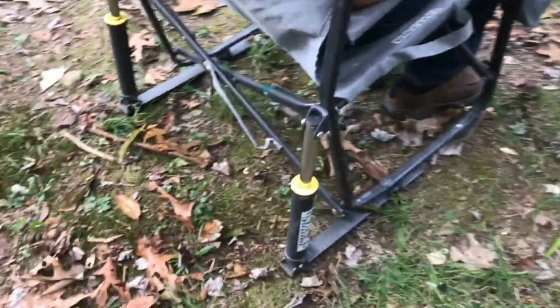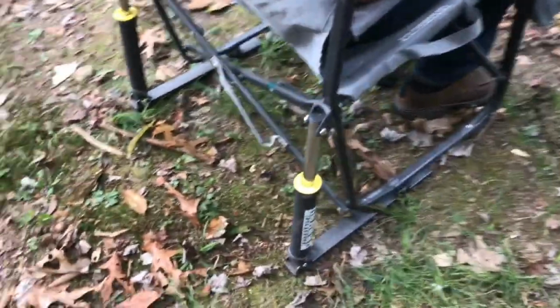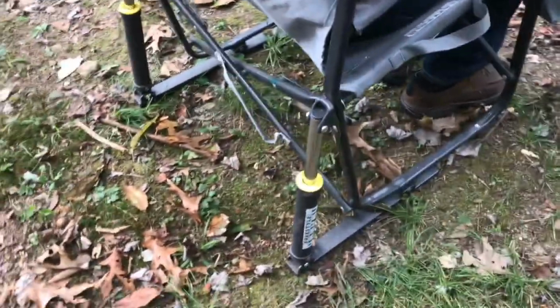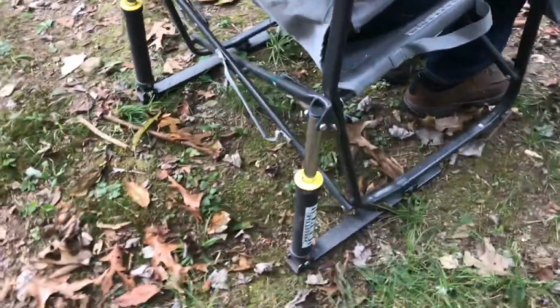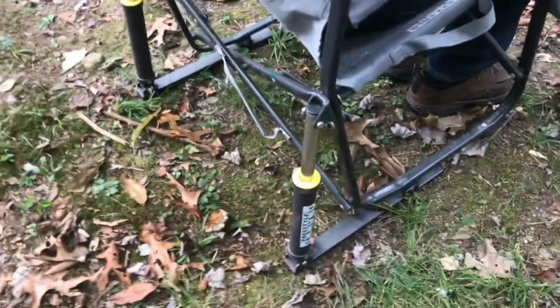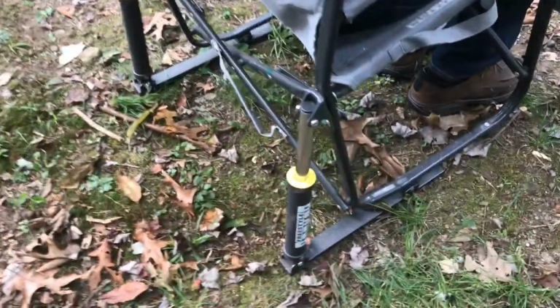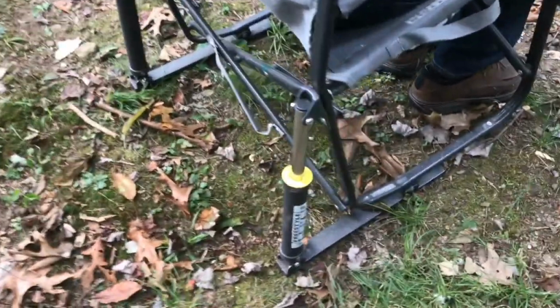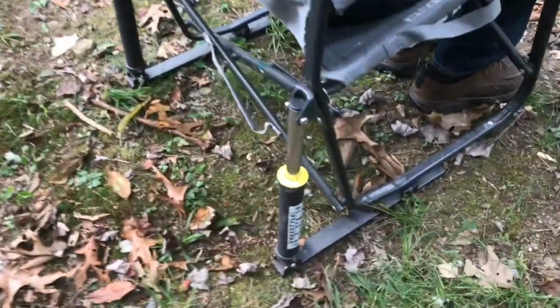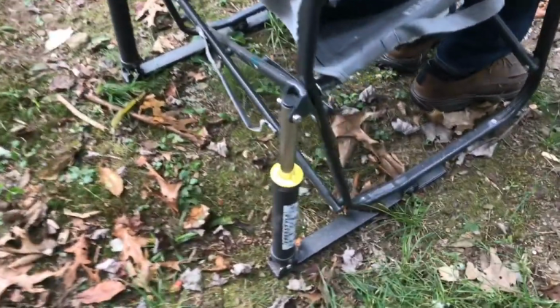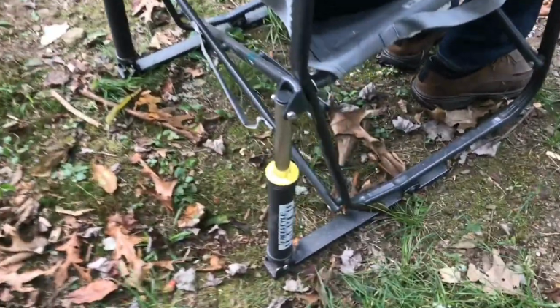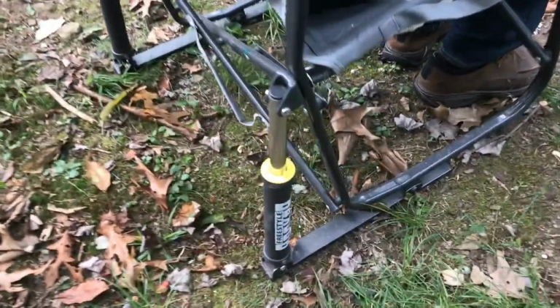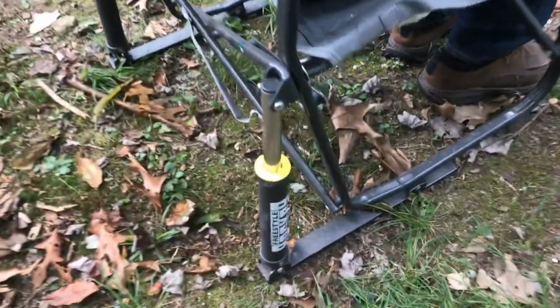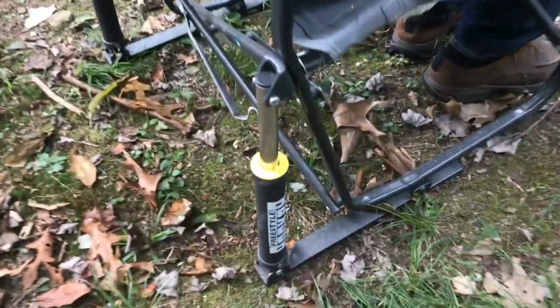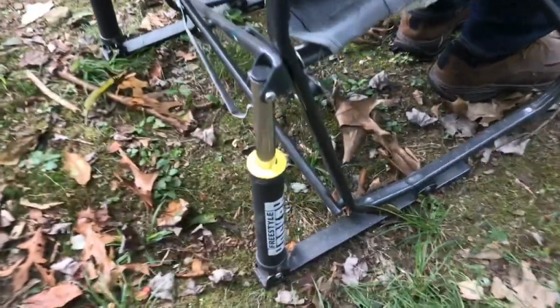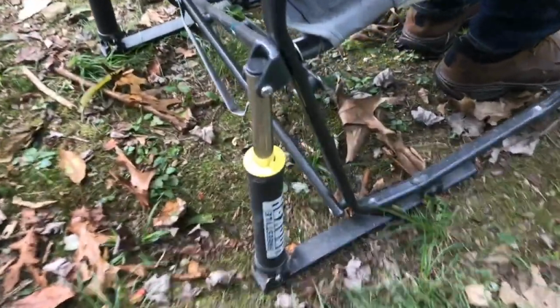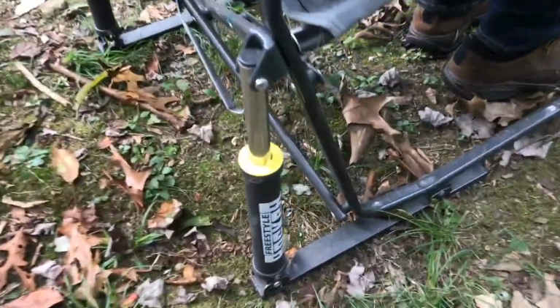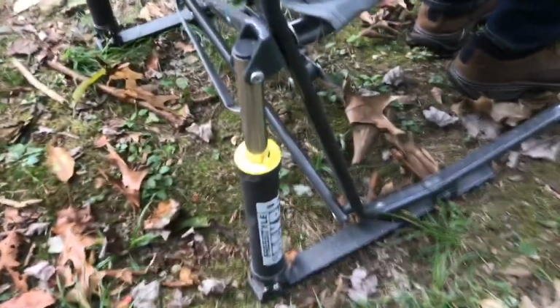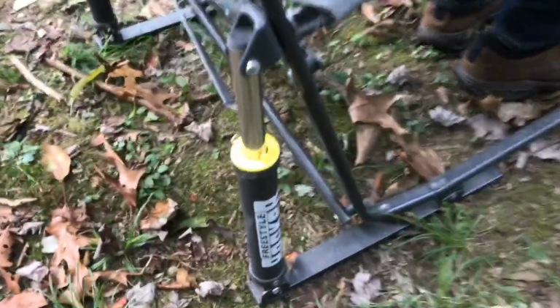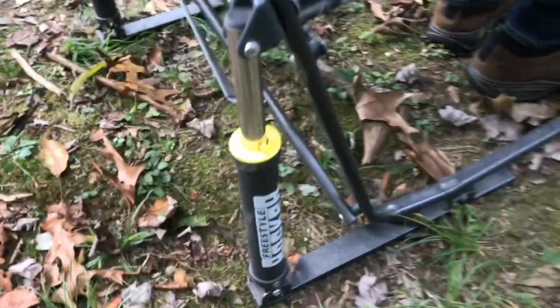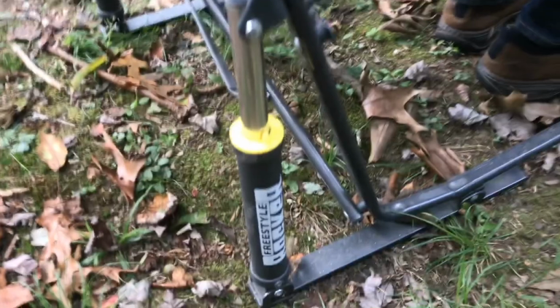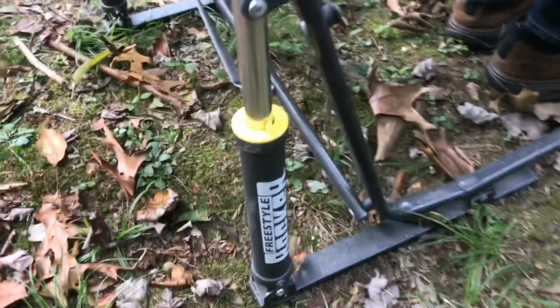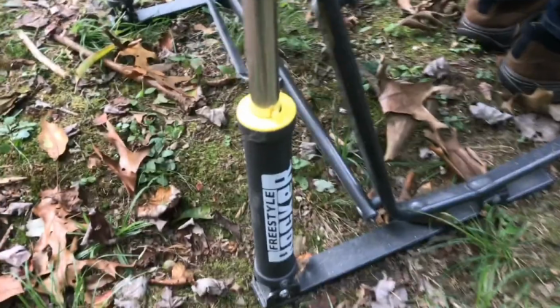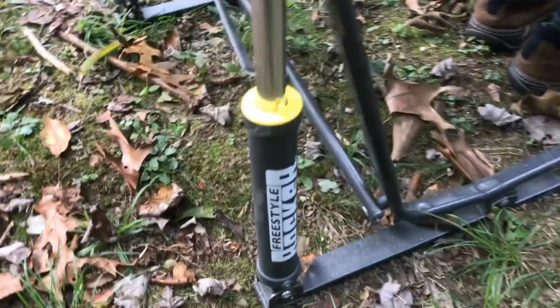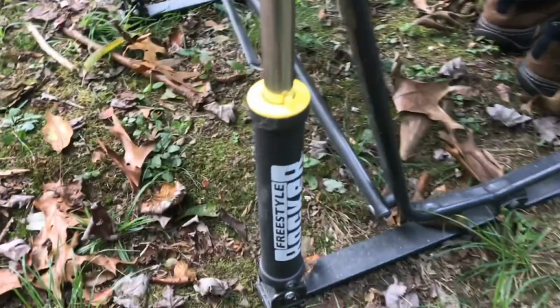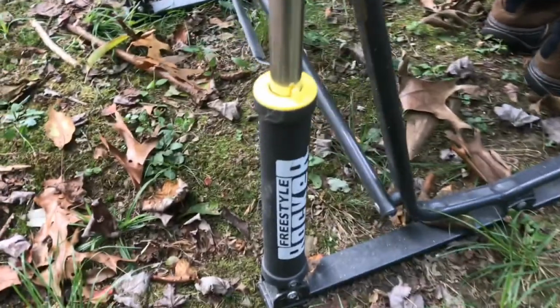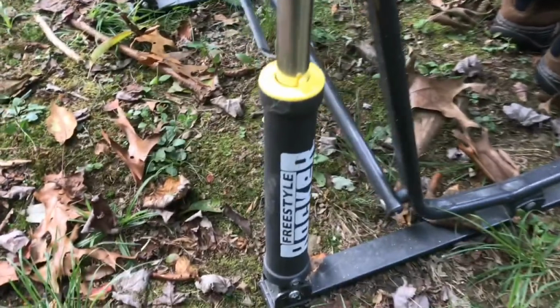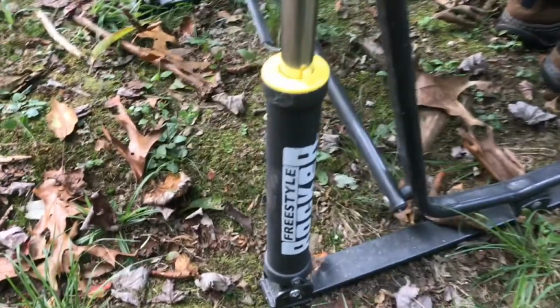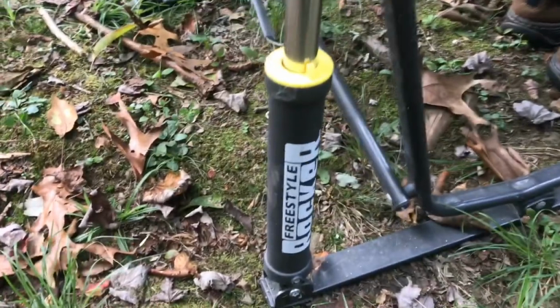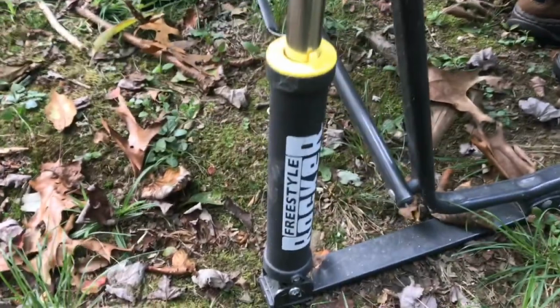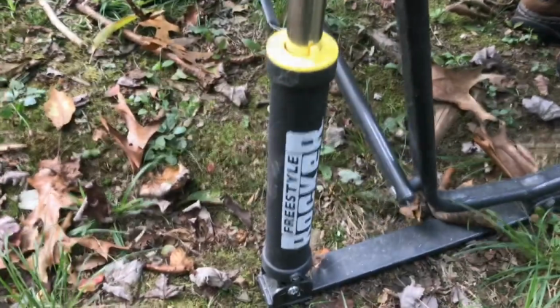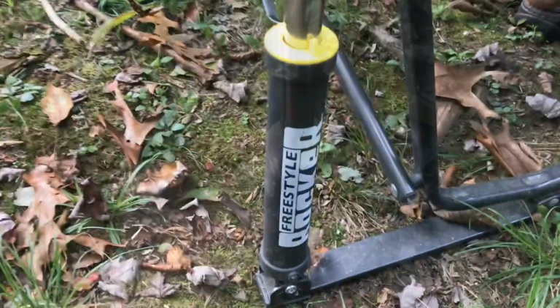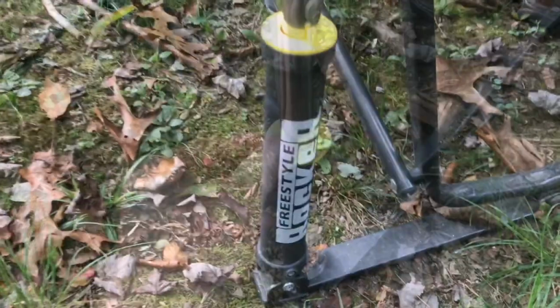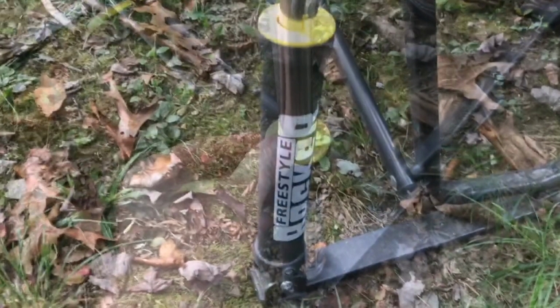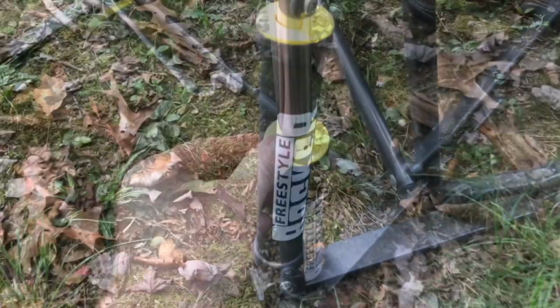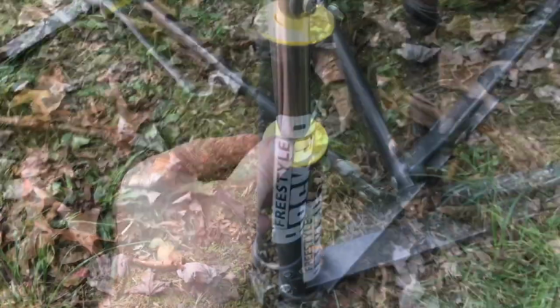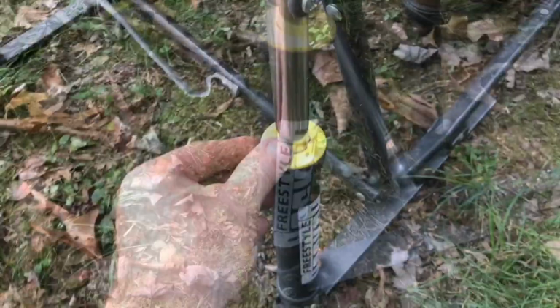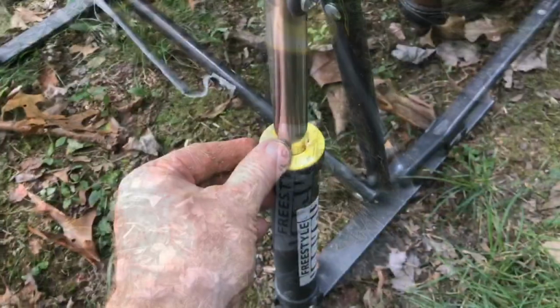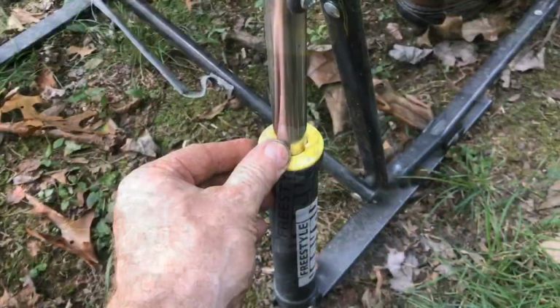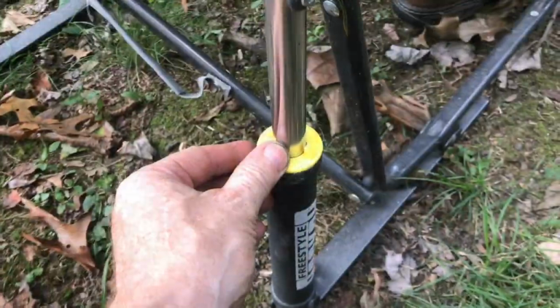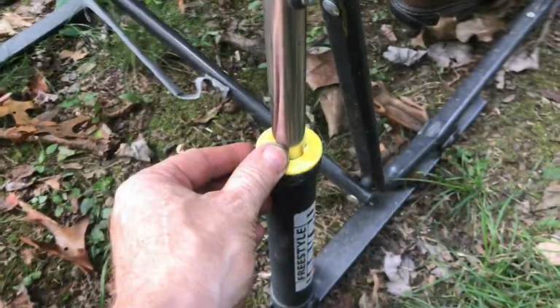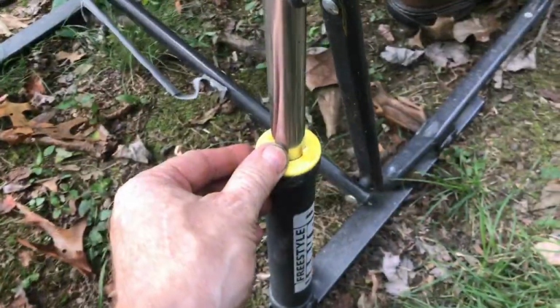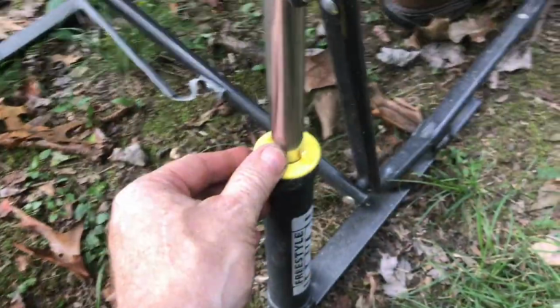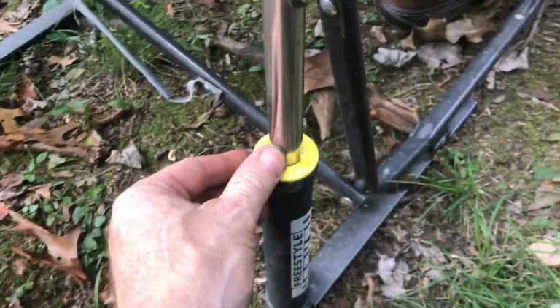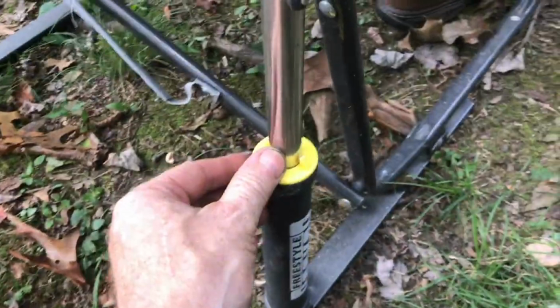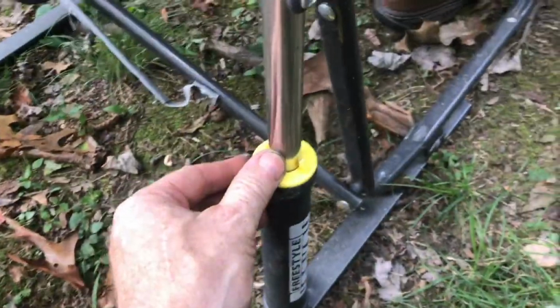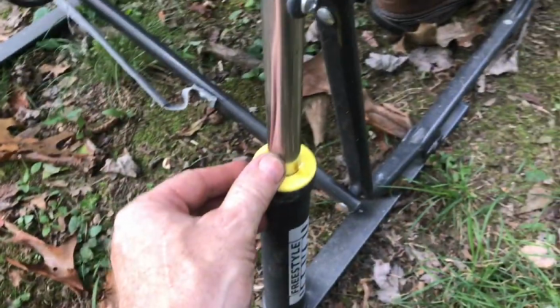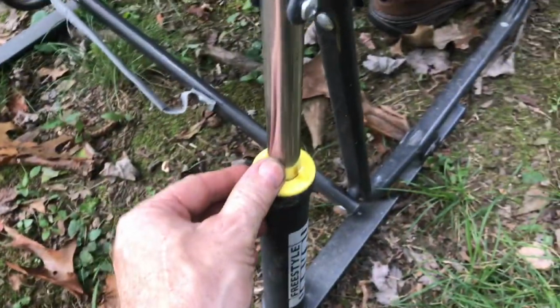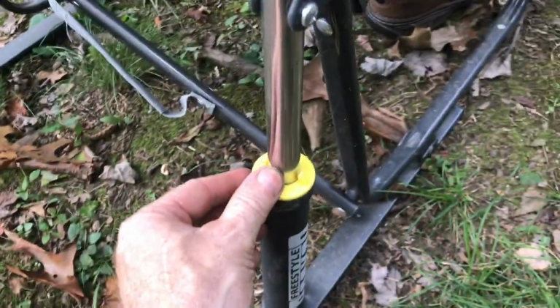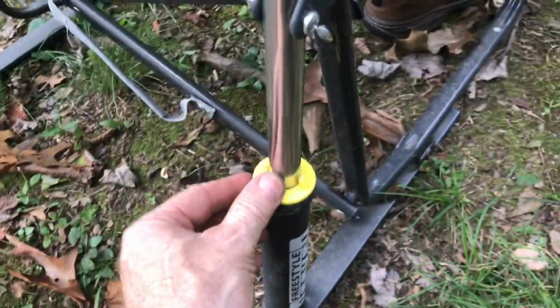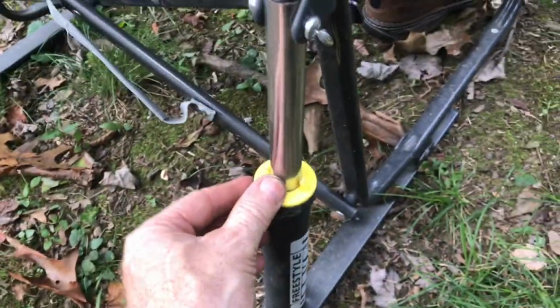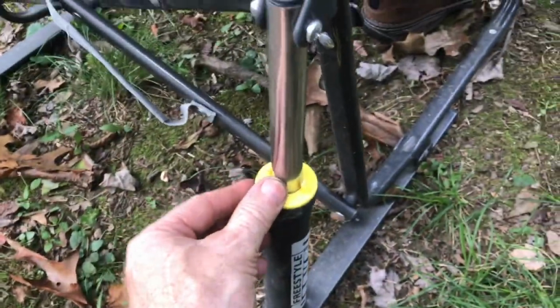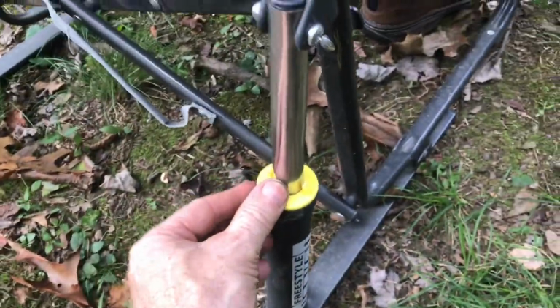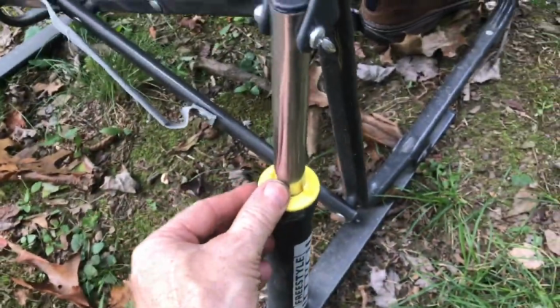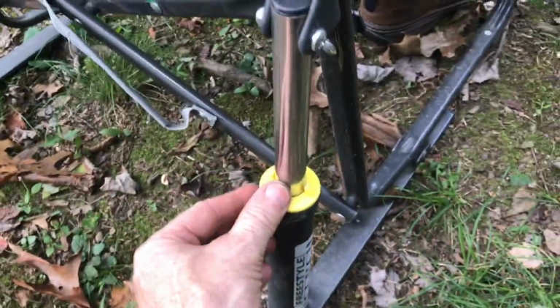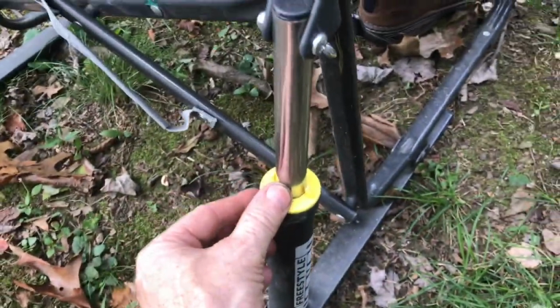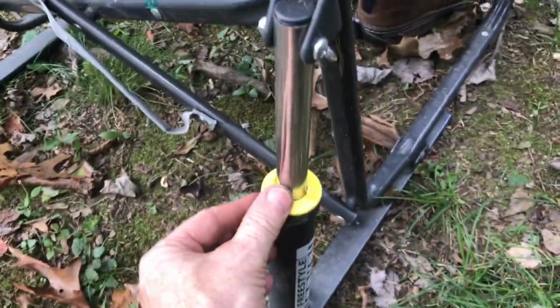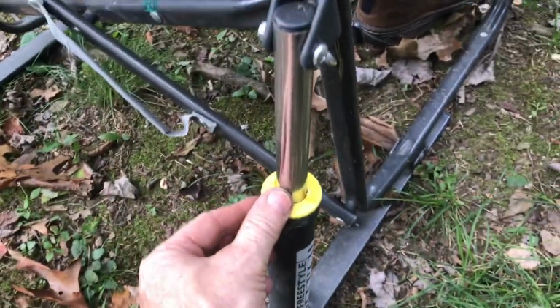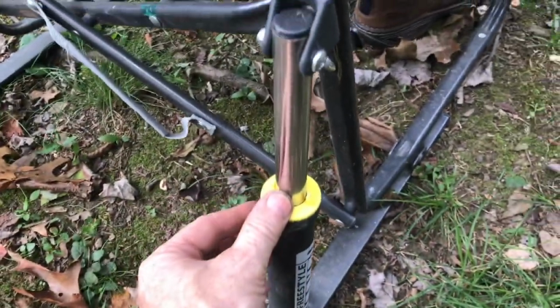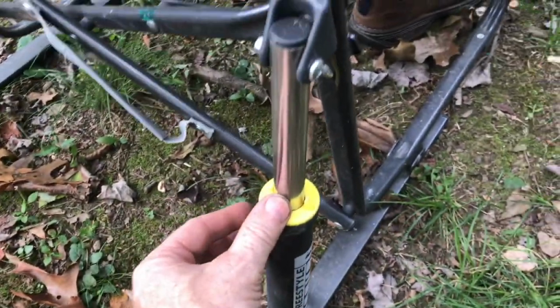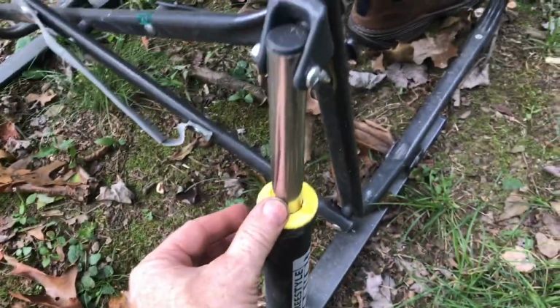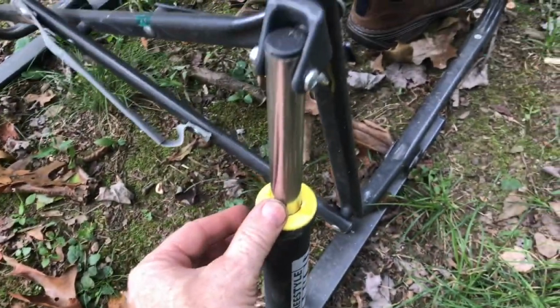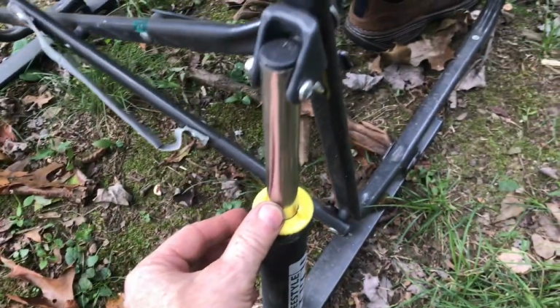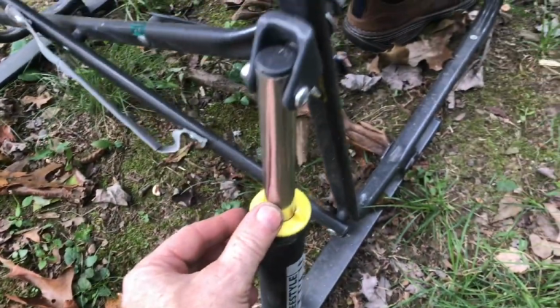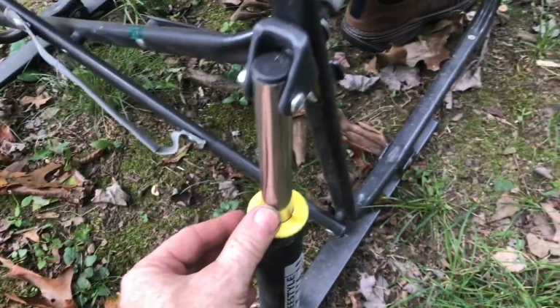These pneumatic cylinders, or shock absorbers, as you rock back and forth, these cylinders just glide.